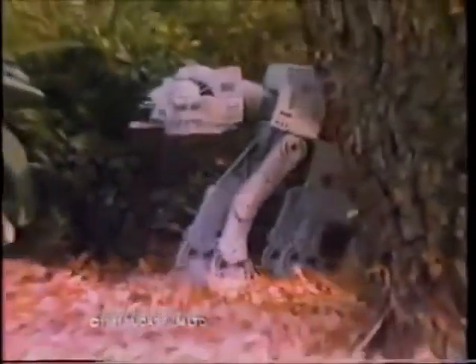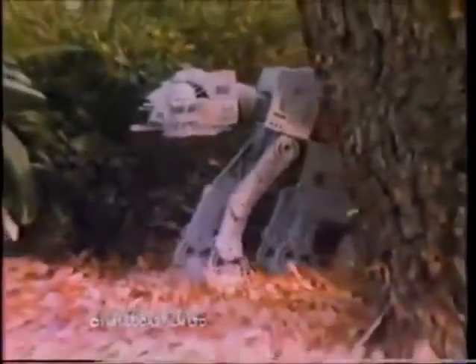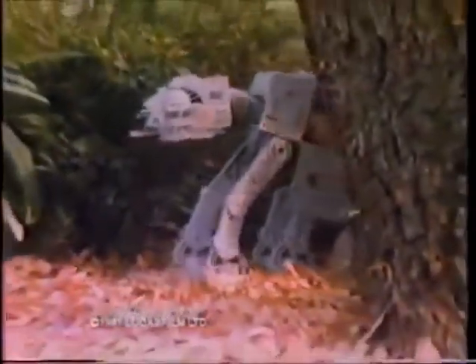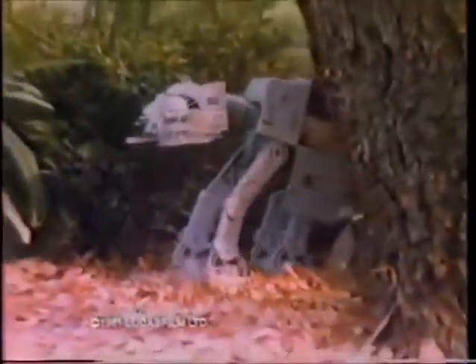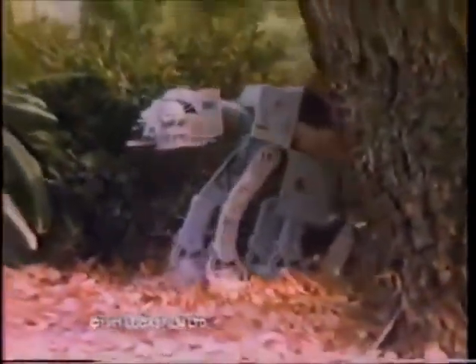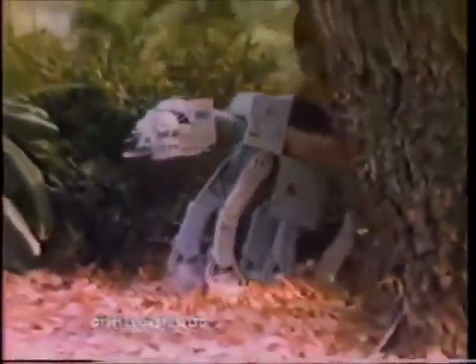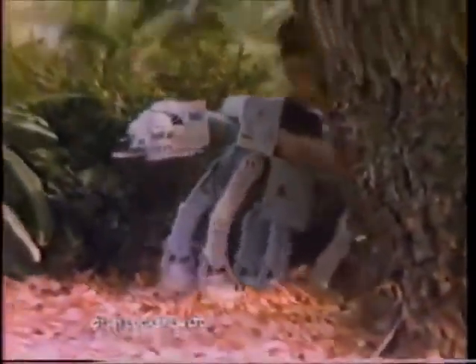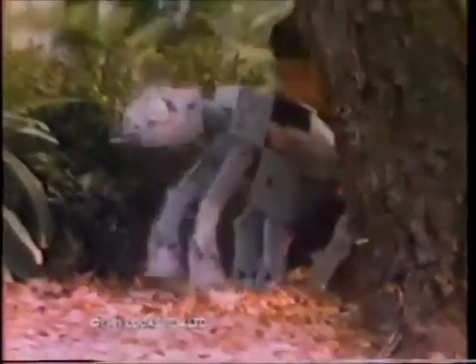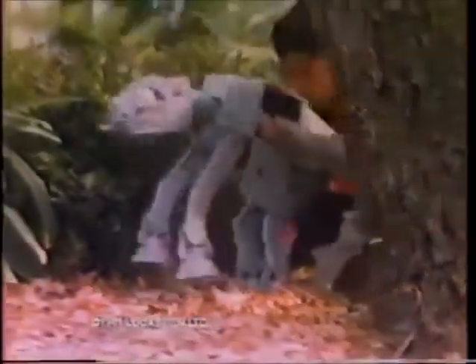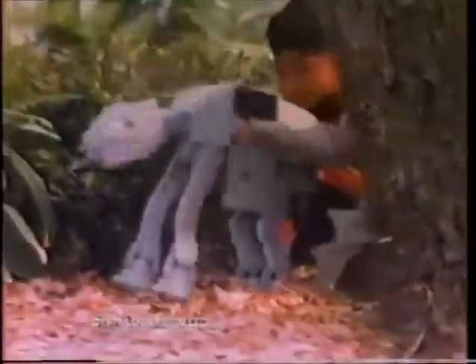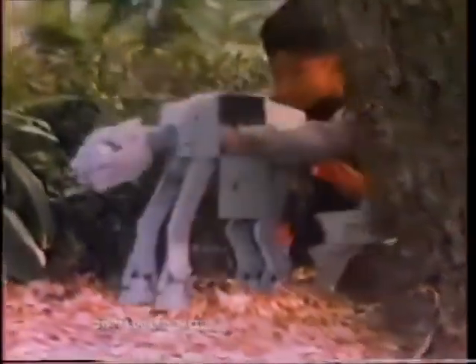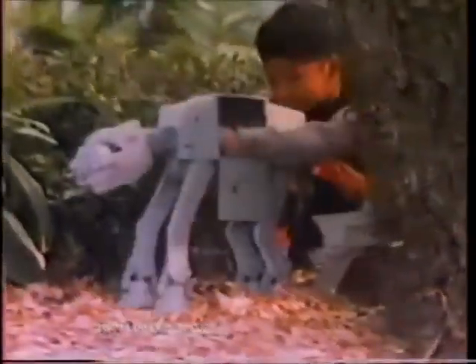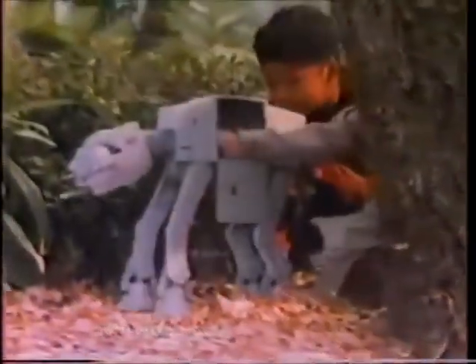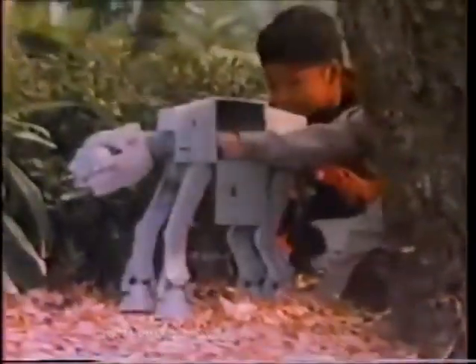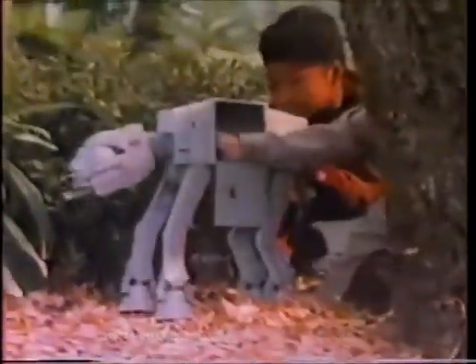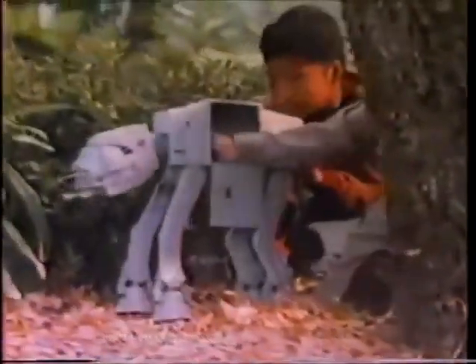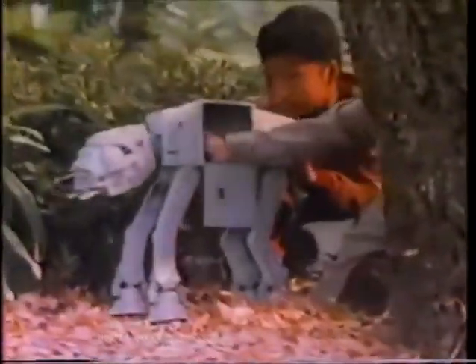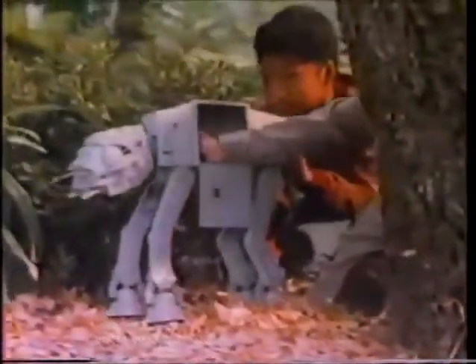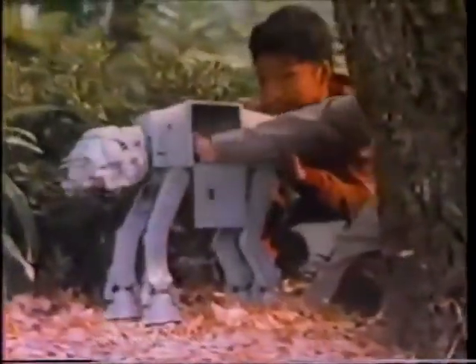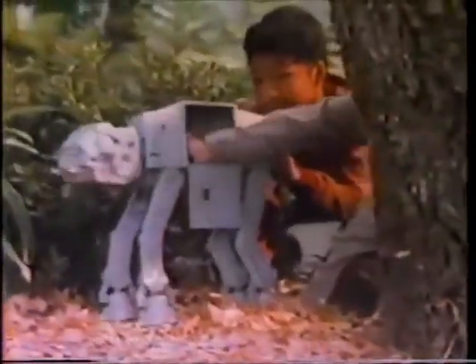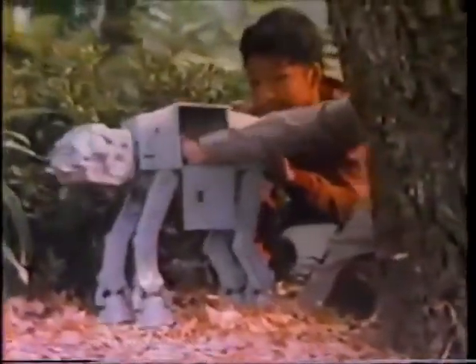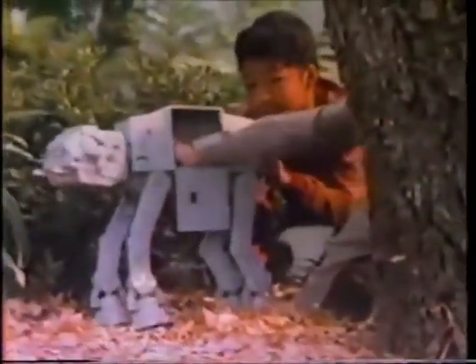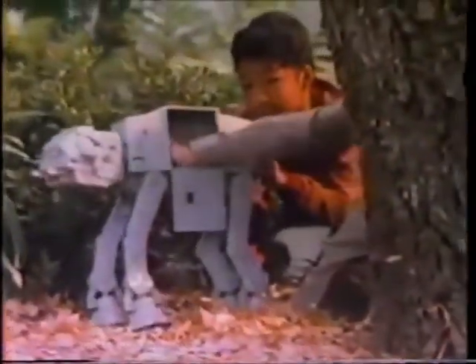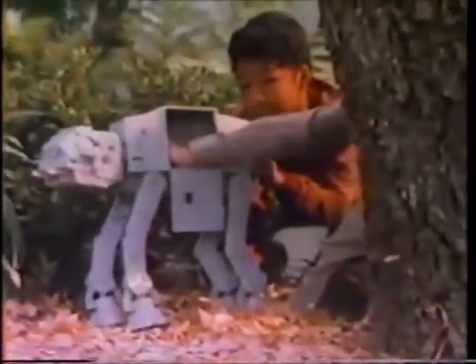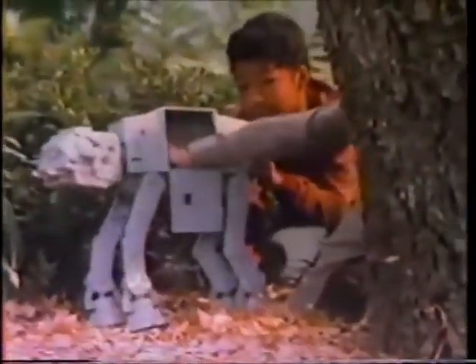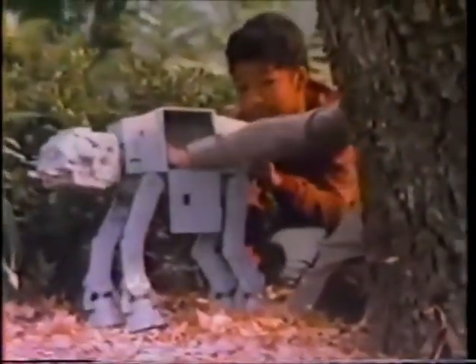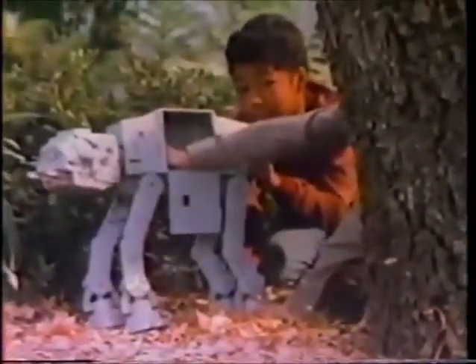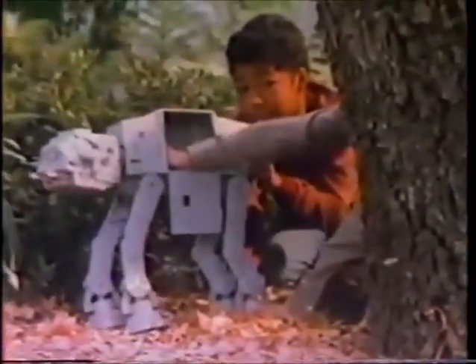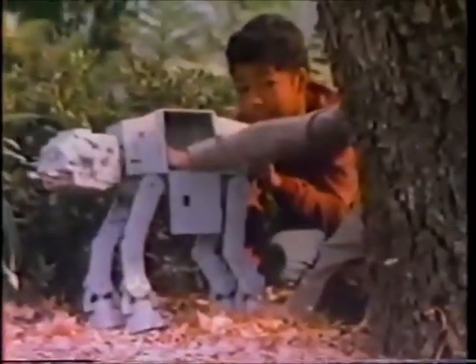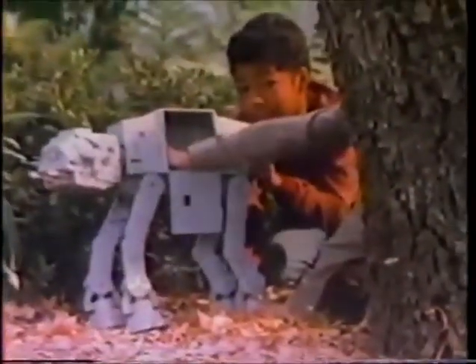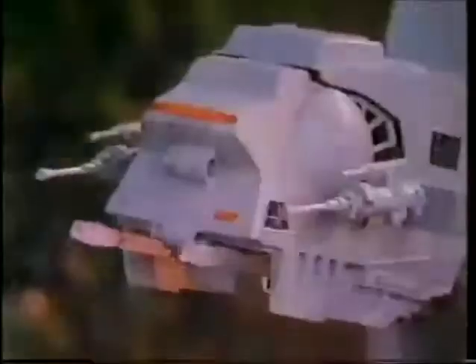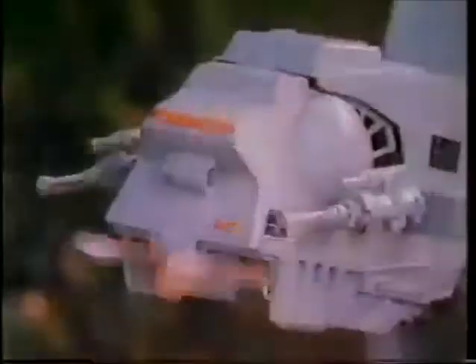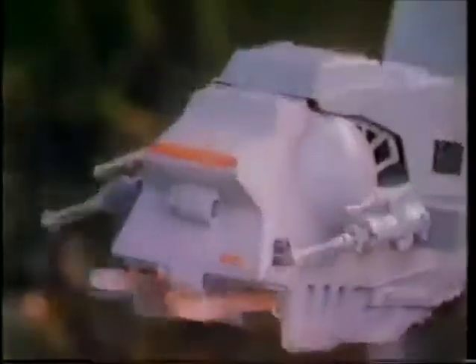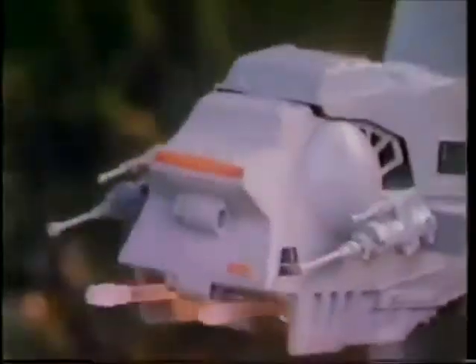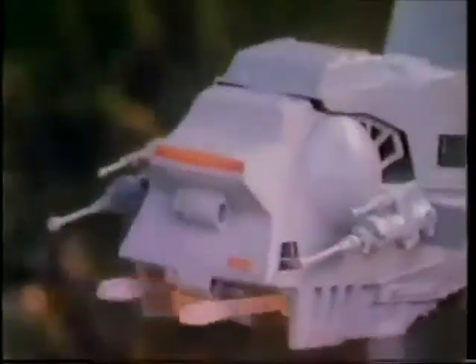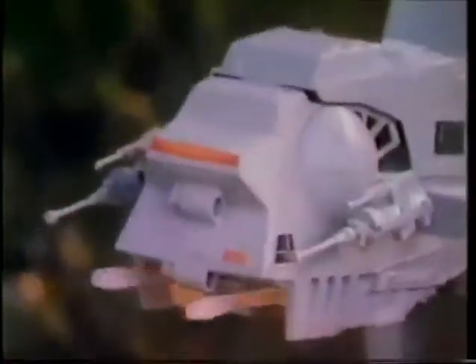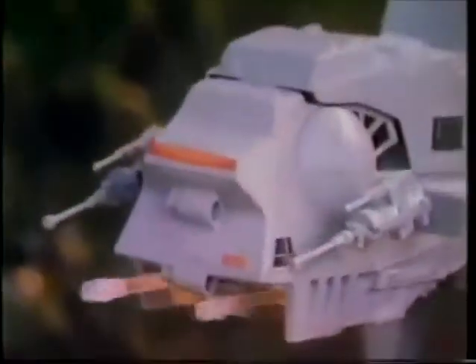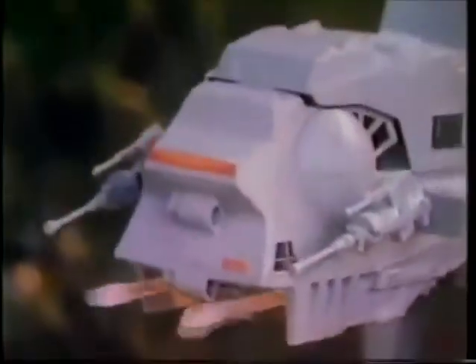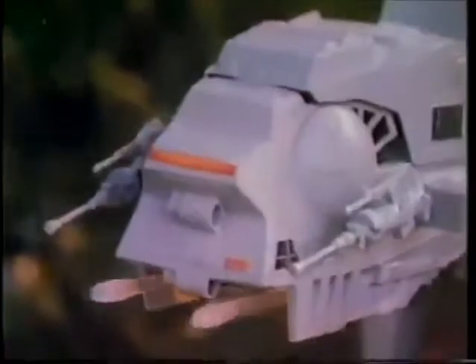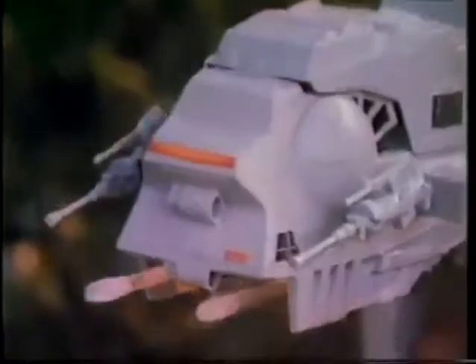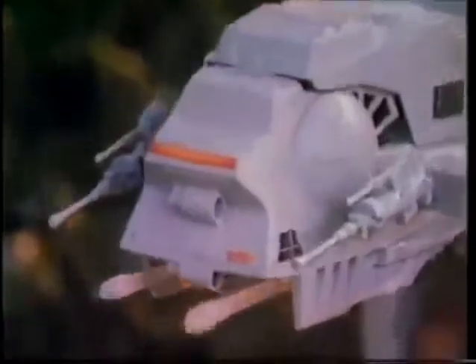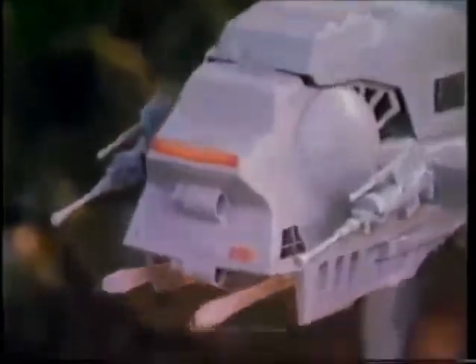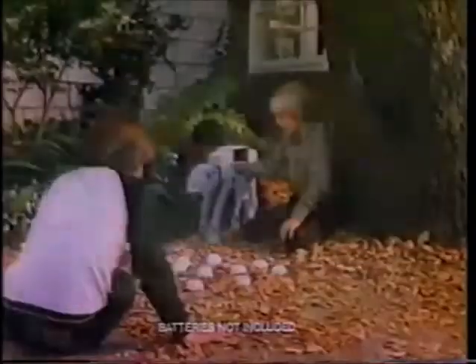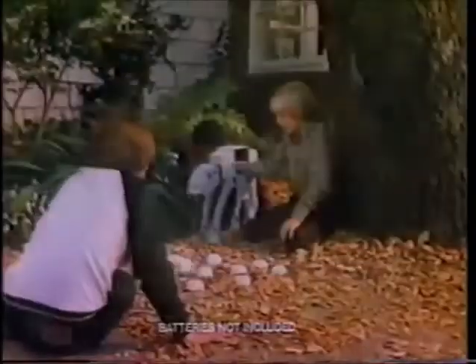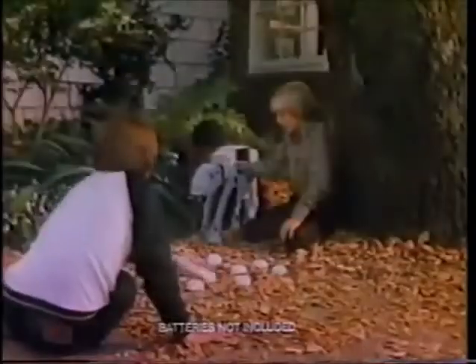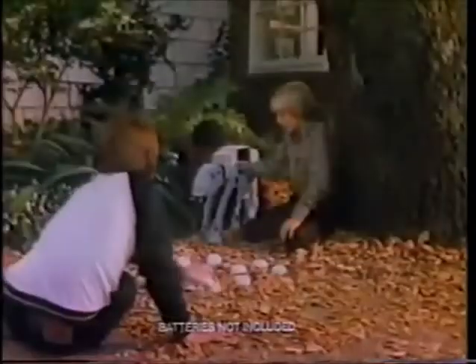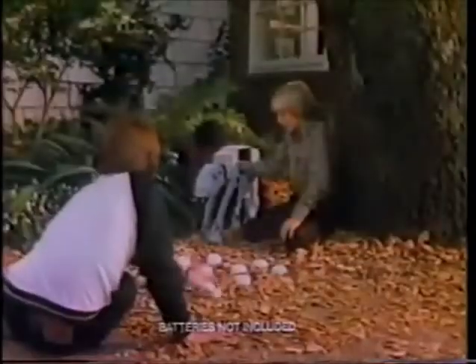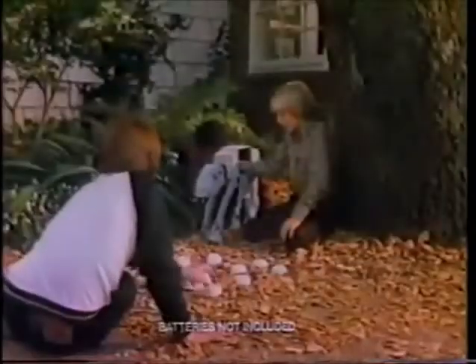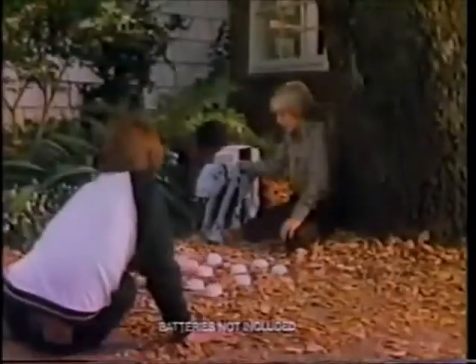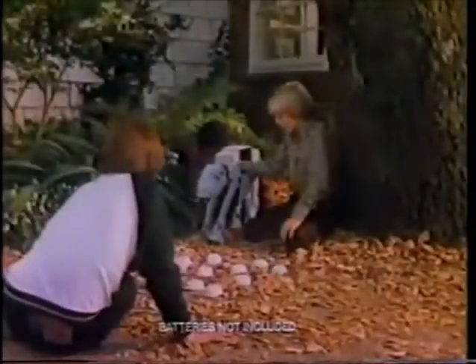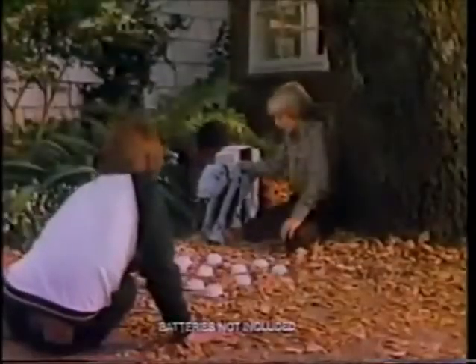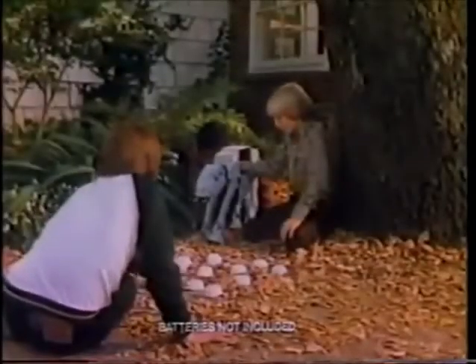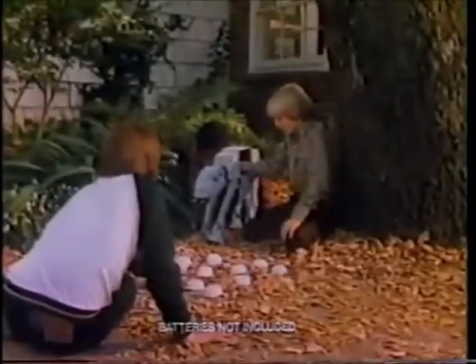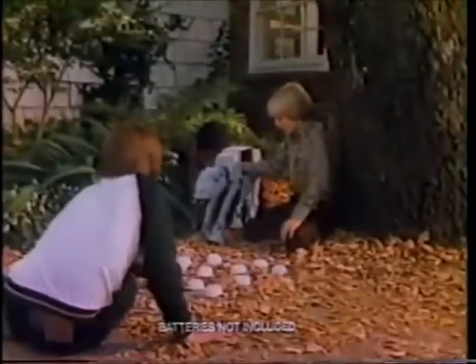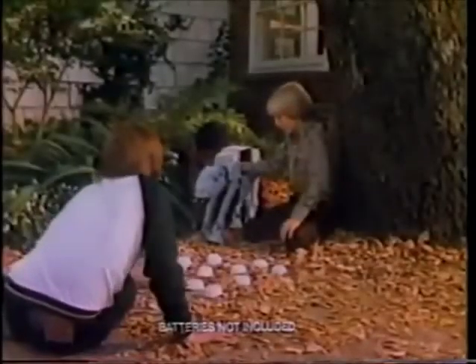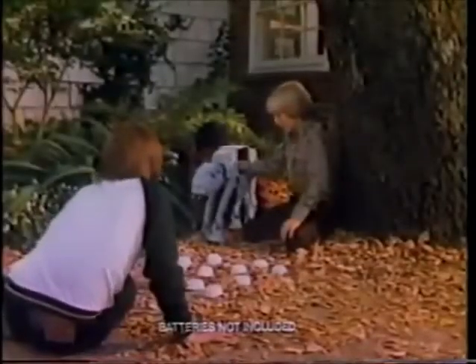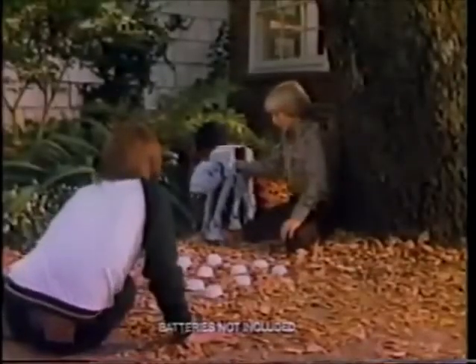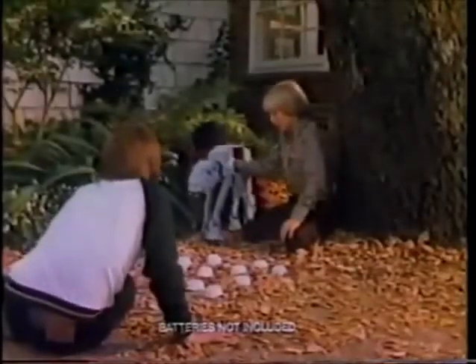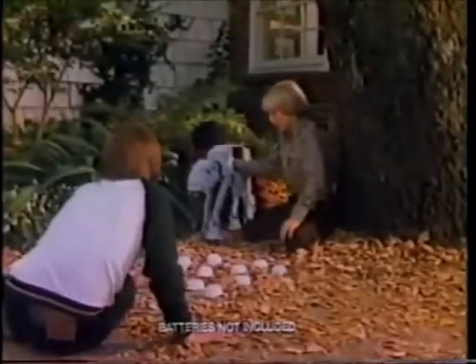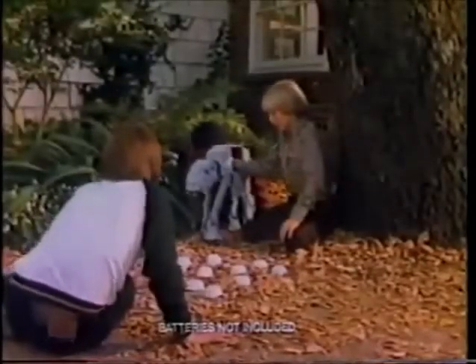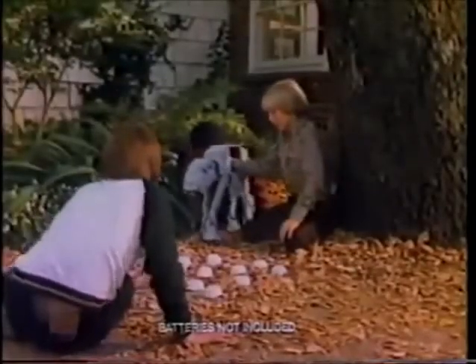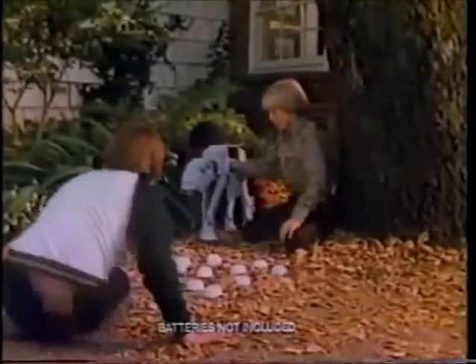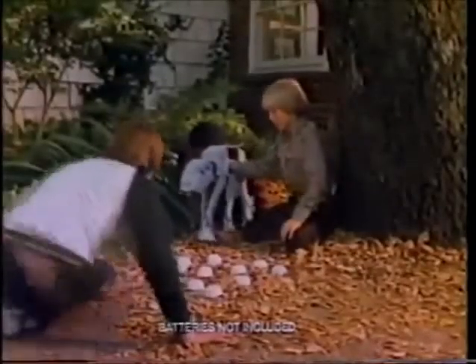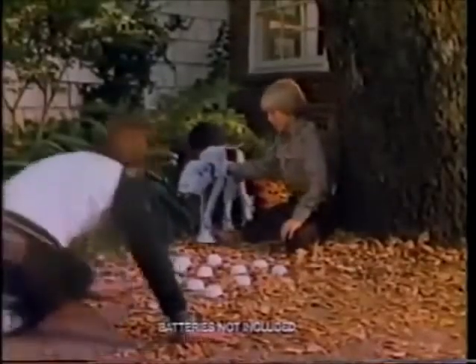See you, part one! It's new AT-AT, the all-terrain armored transport from Kenner. Batteries not included, action figures each sold separately.